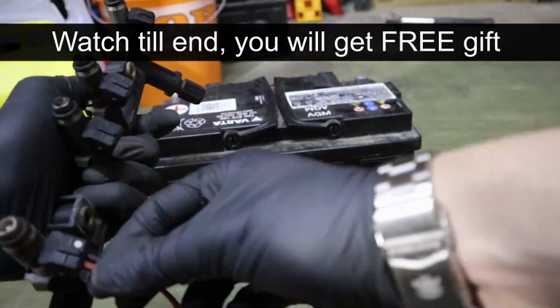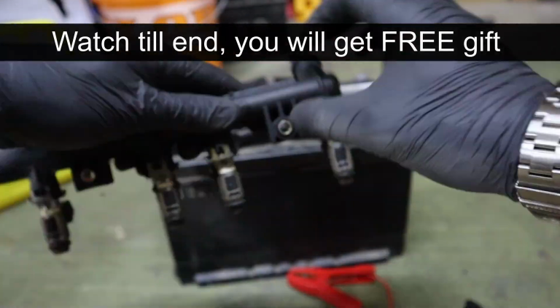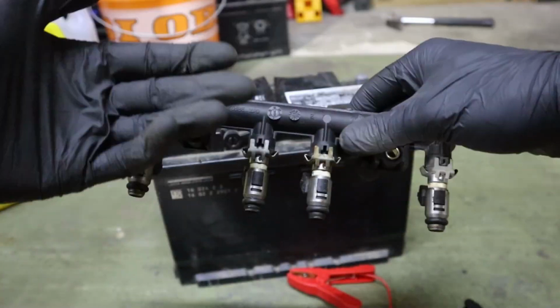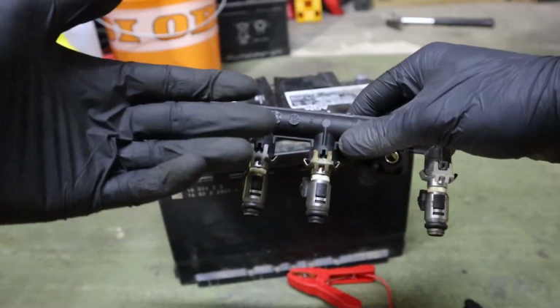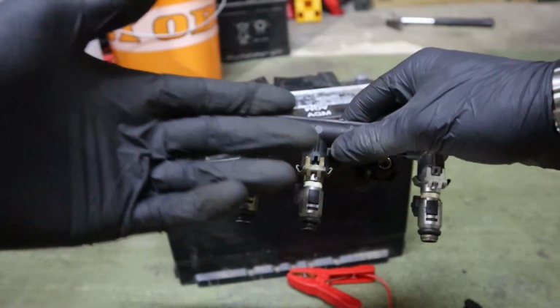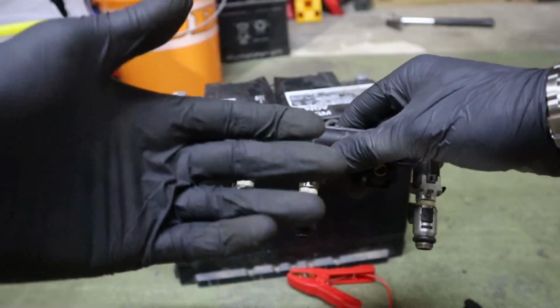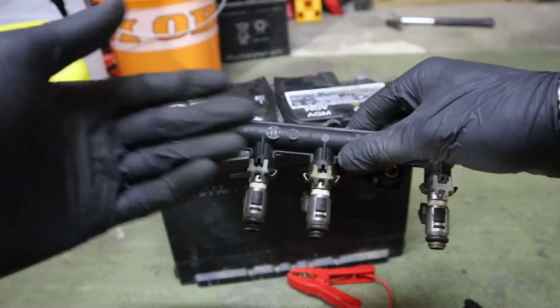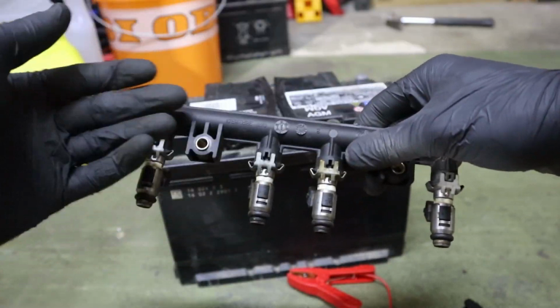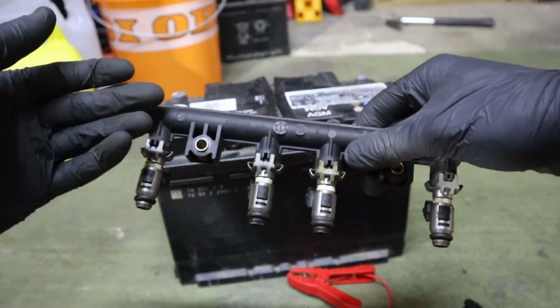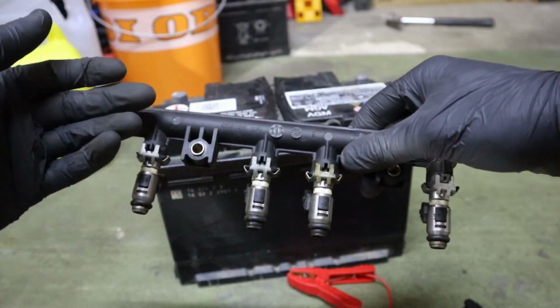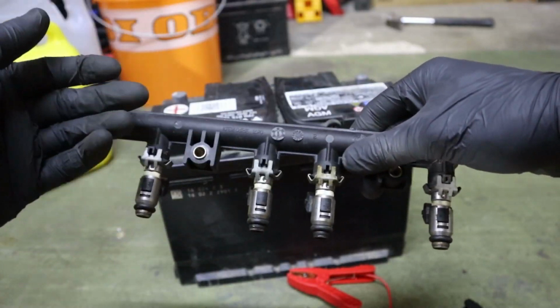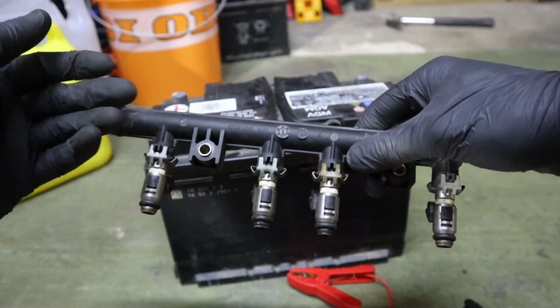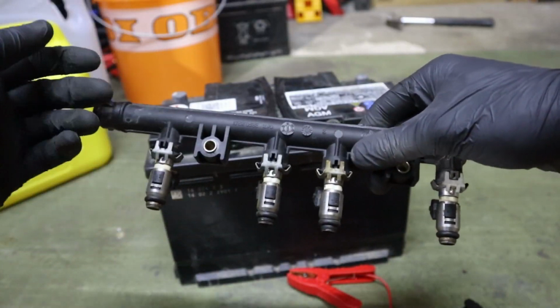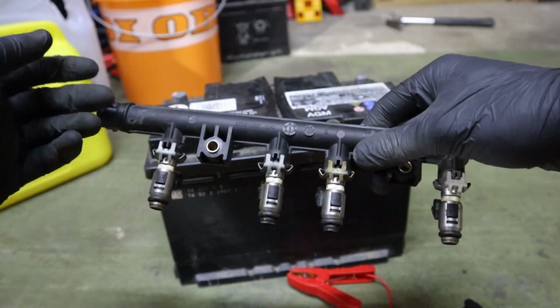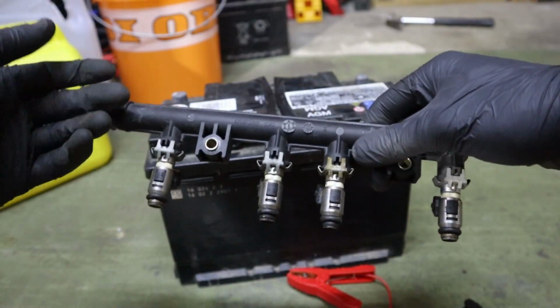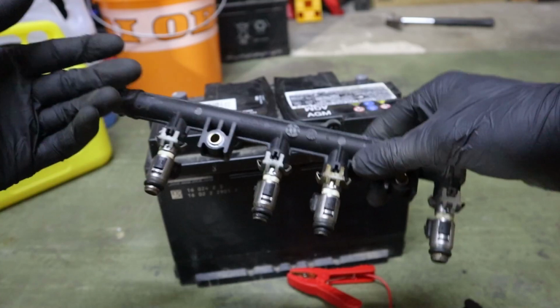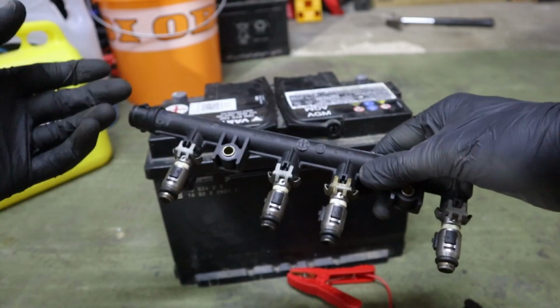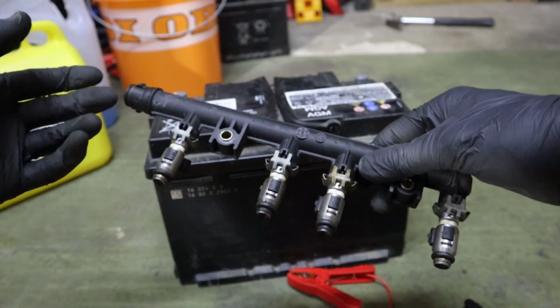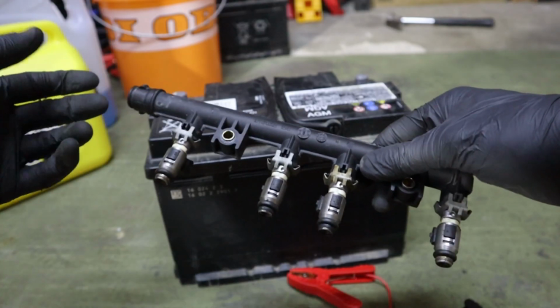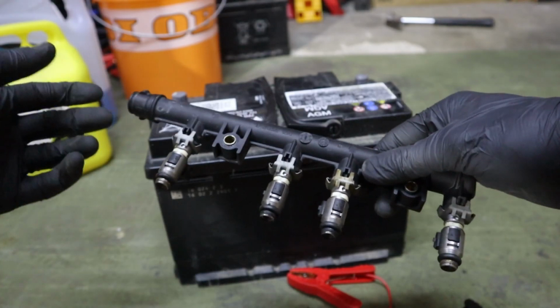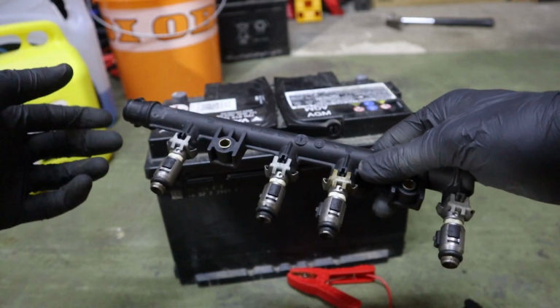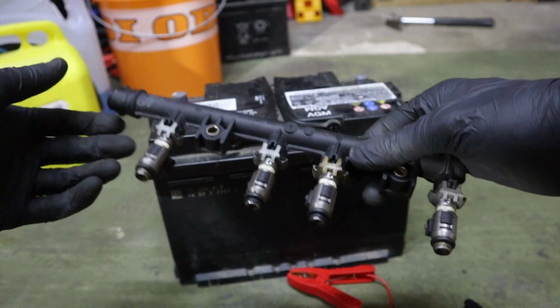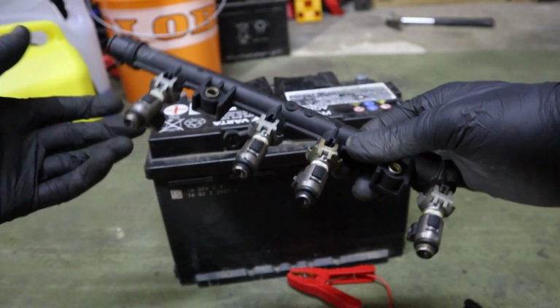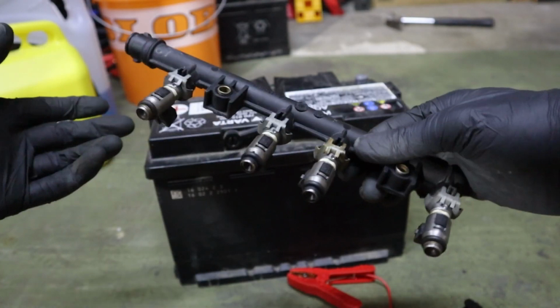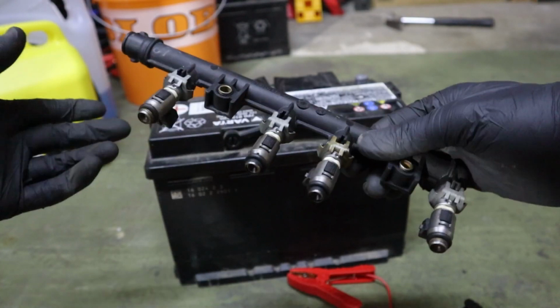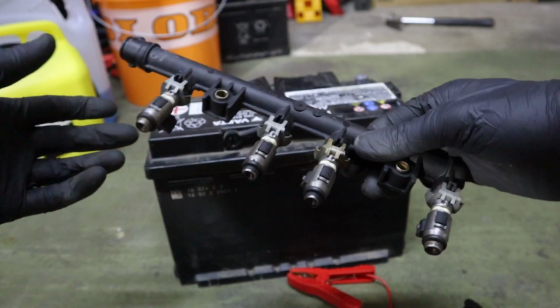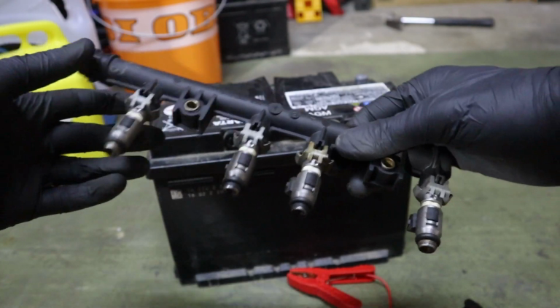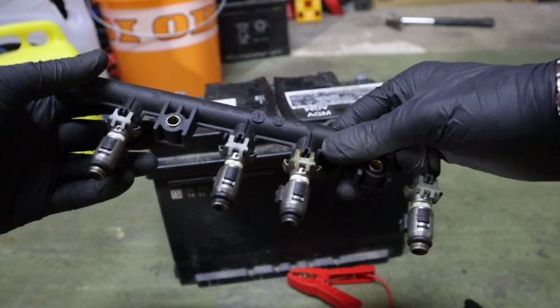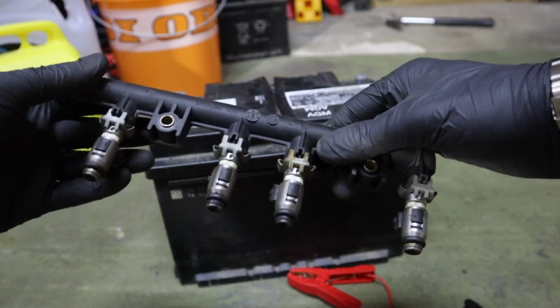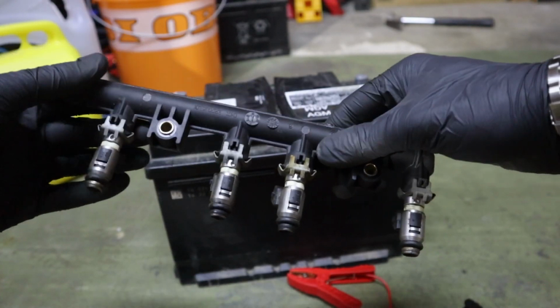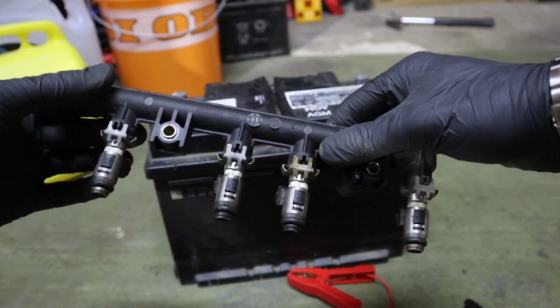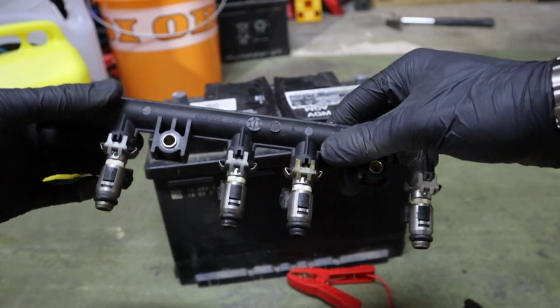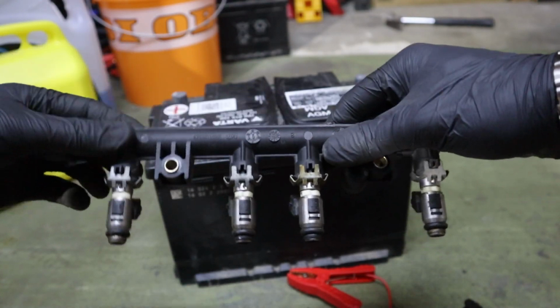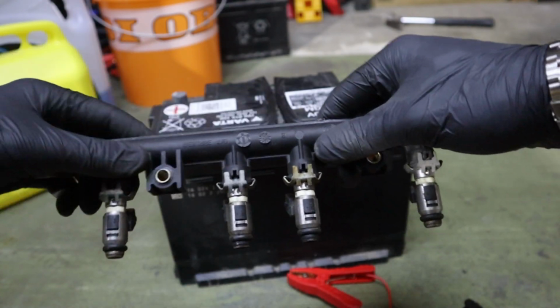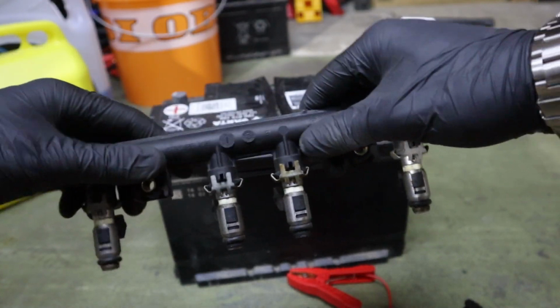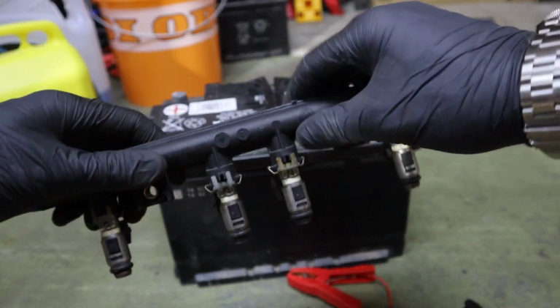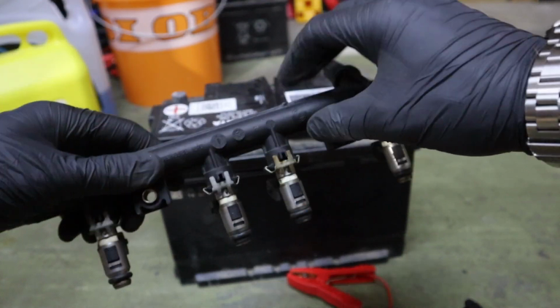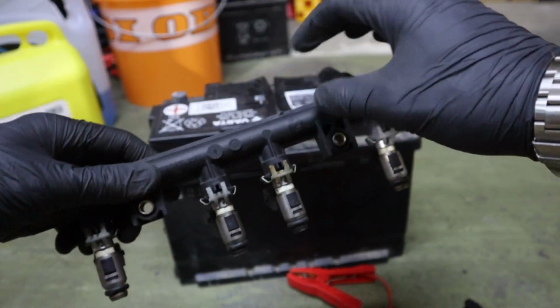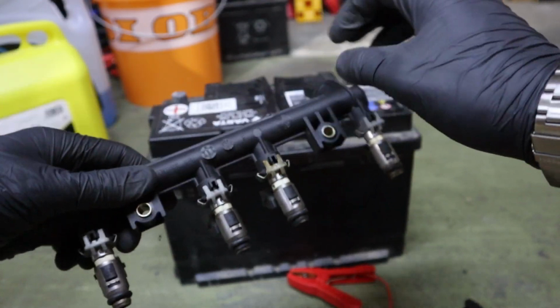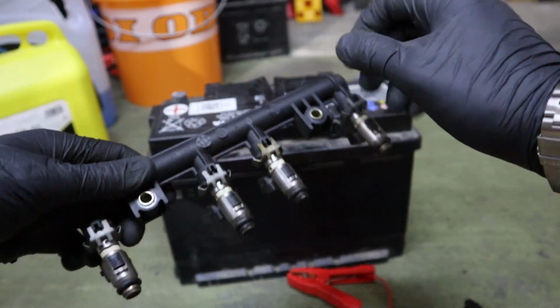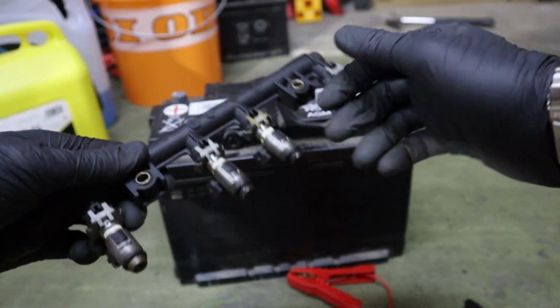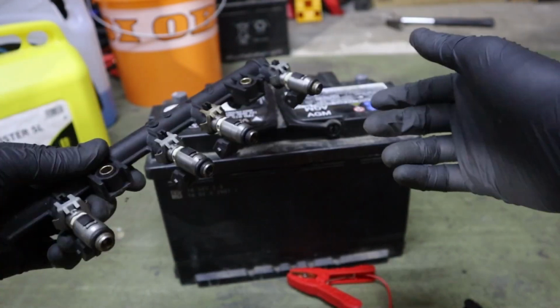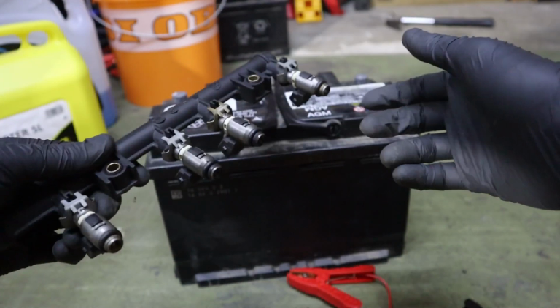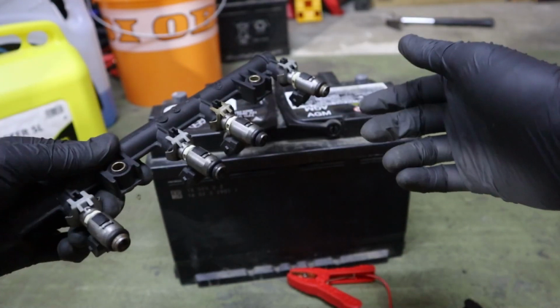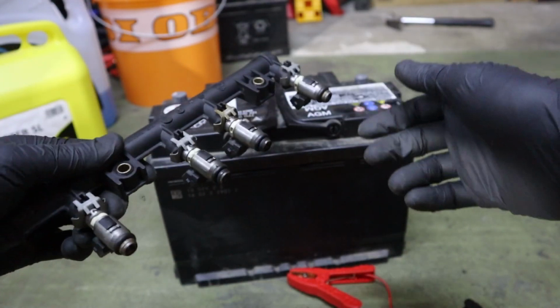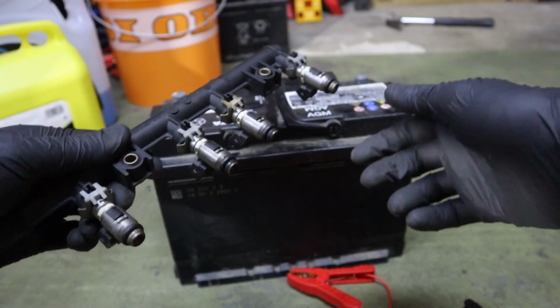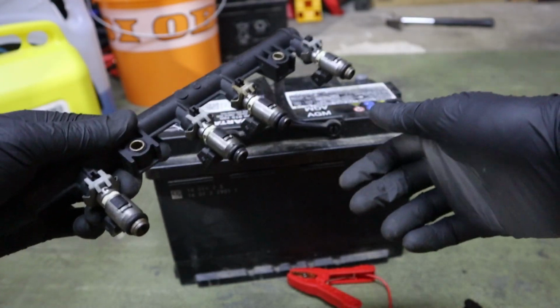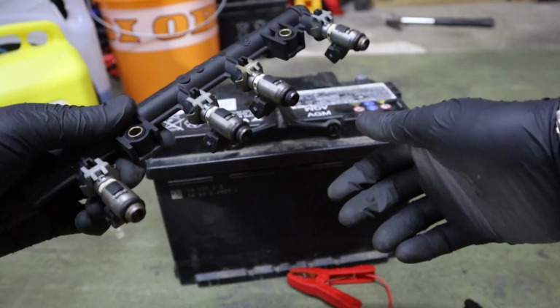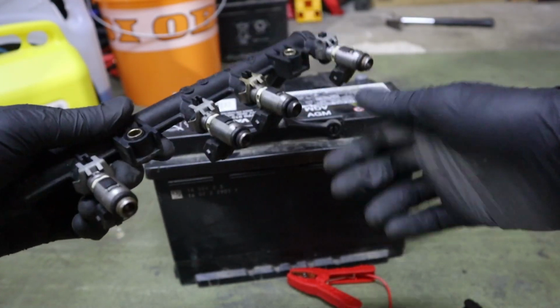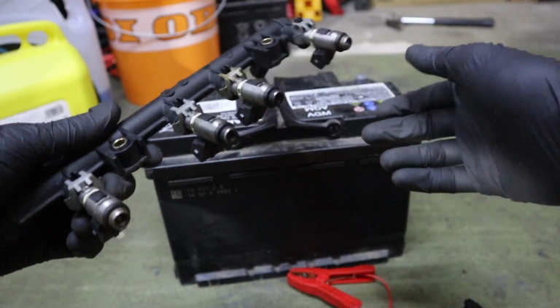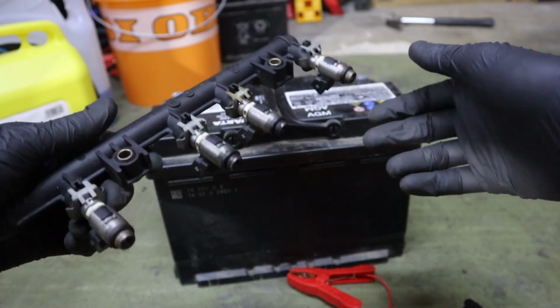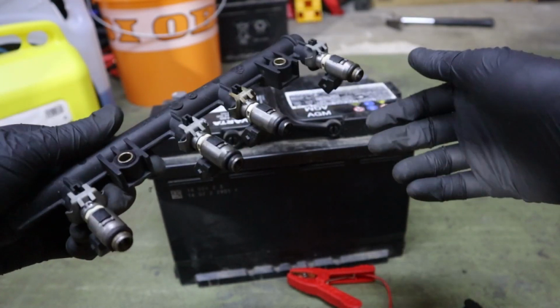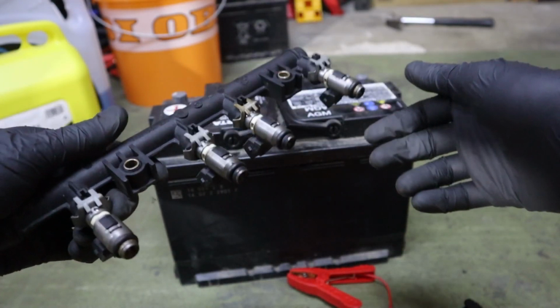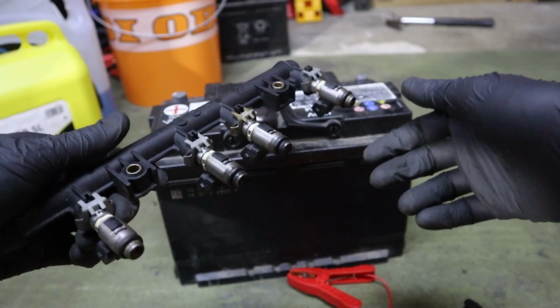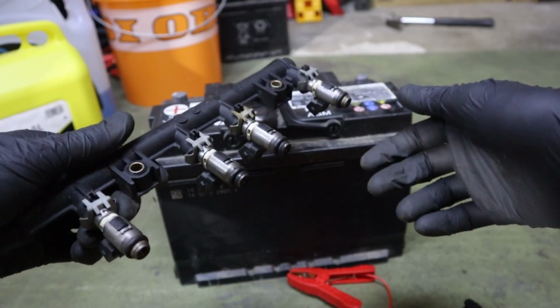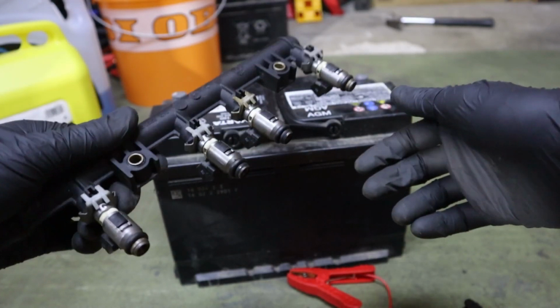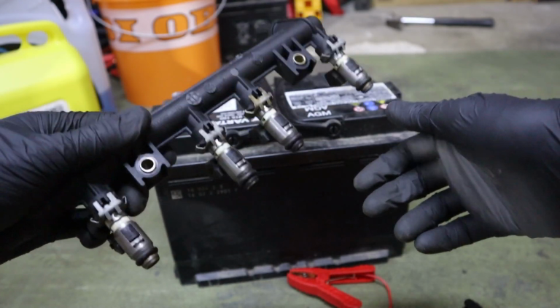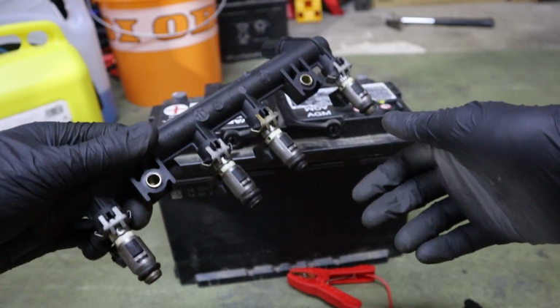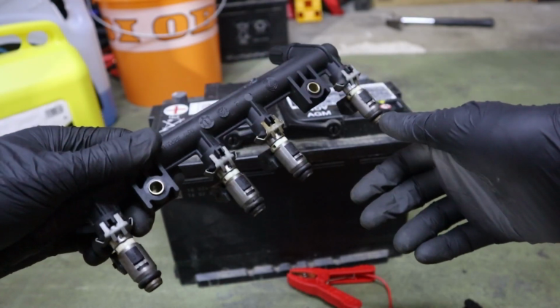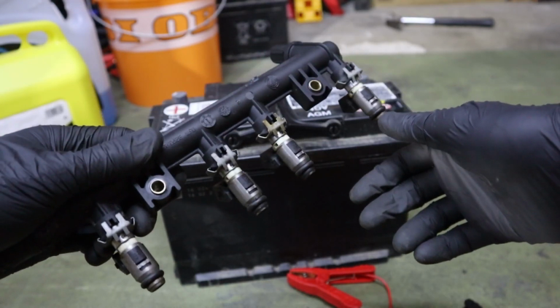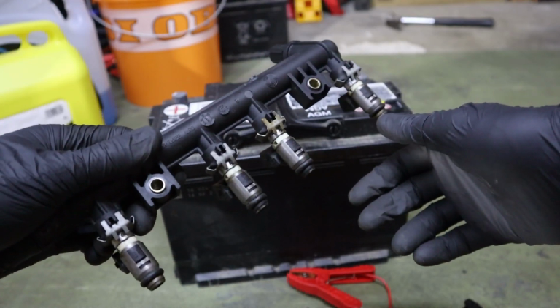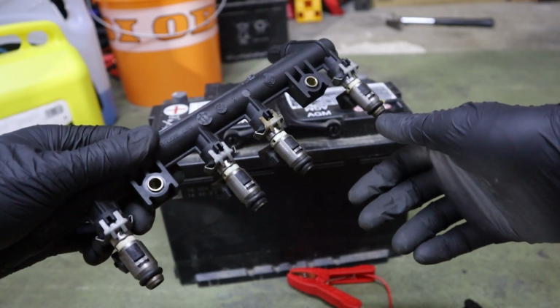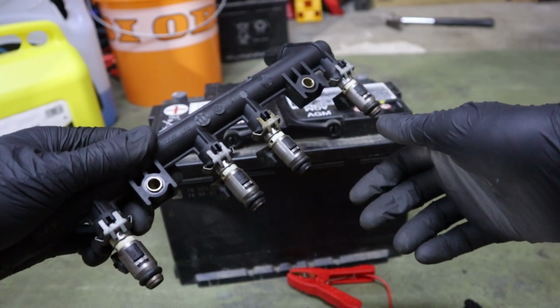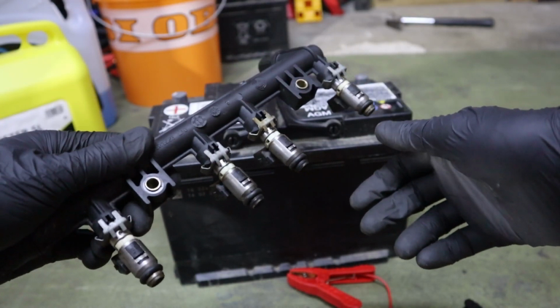All four injectors are working, and now I can install them in my Punto and be sure that it will work after I finish.